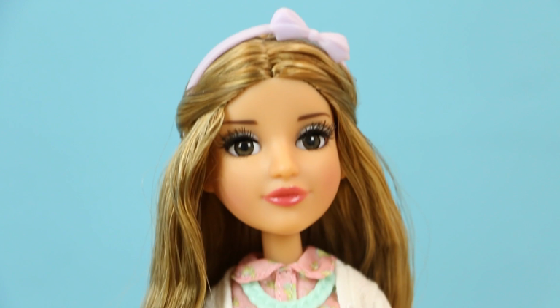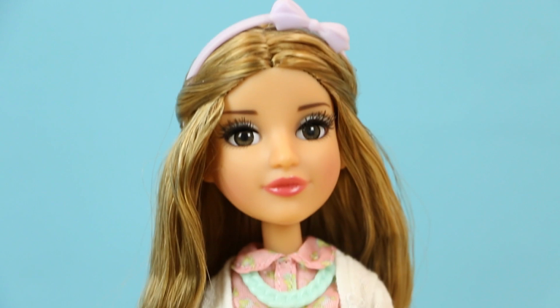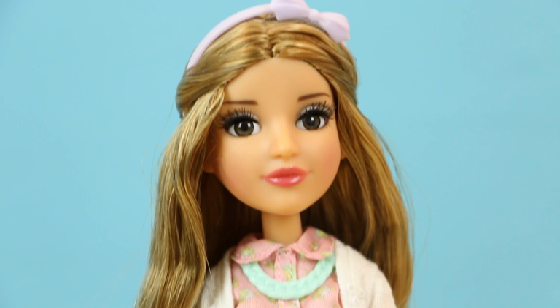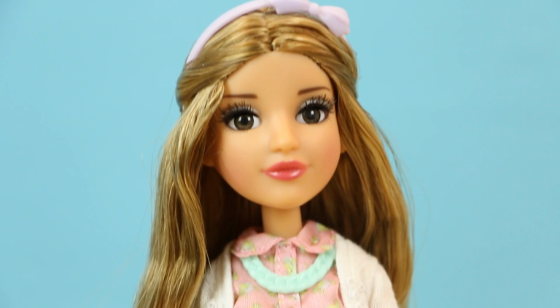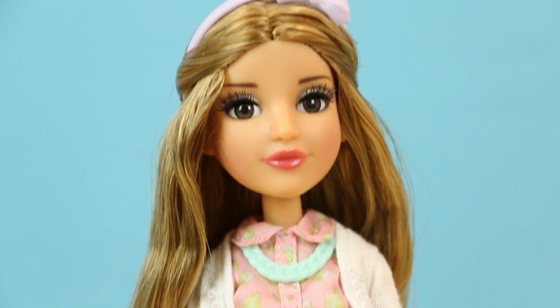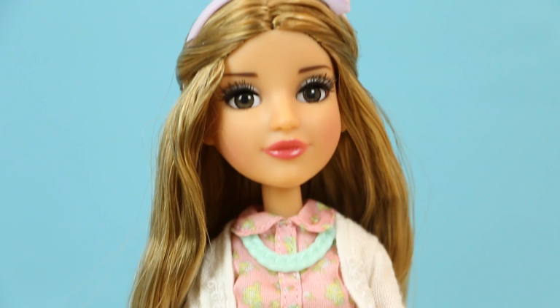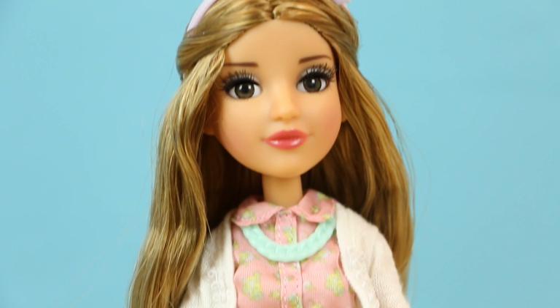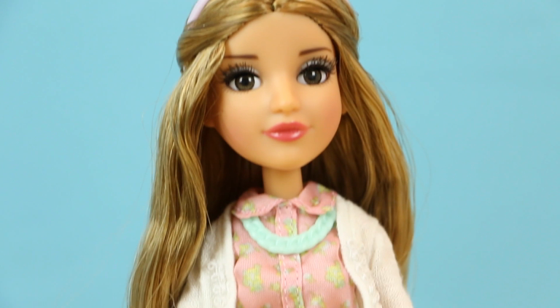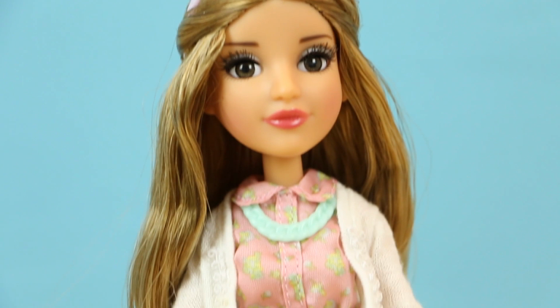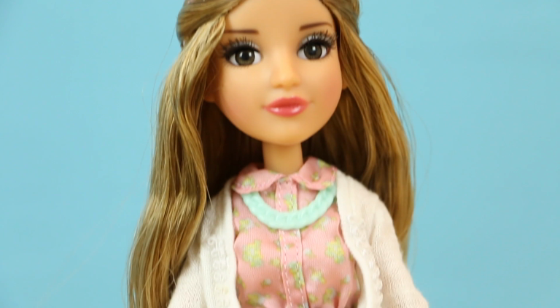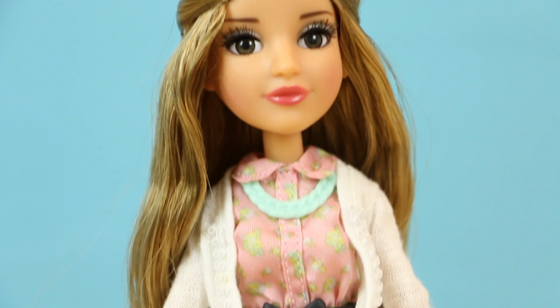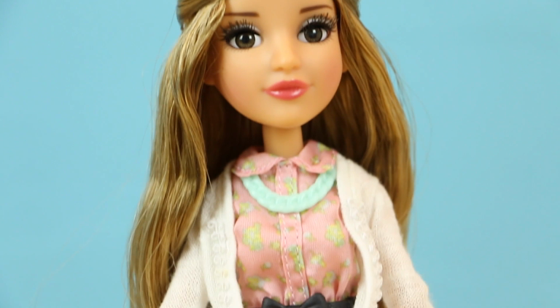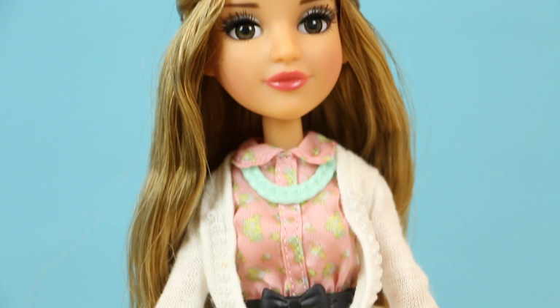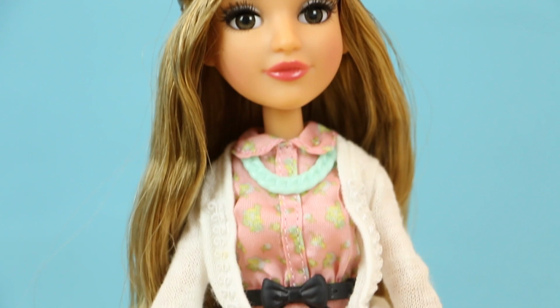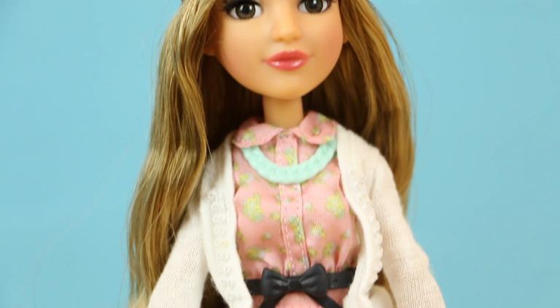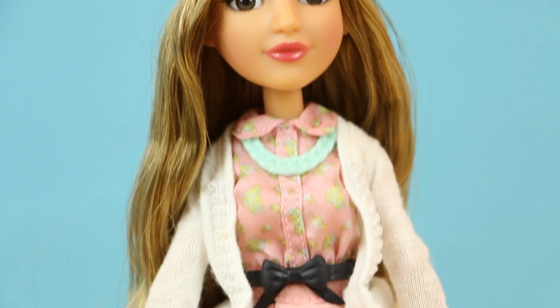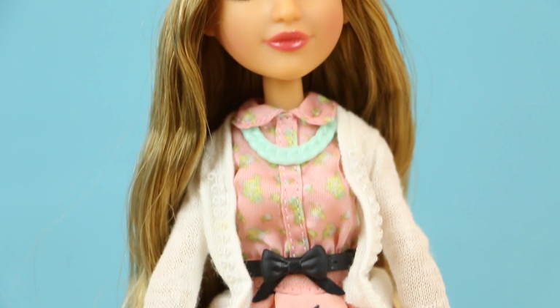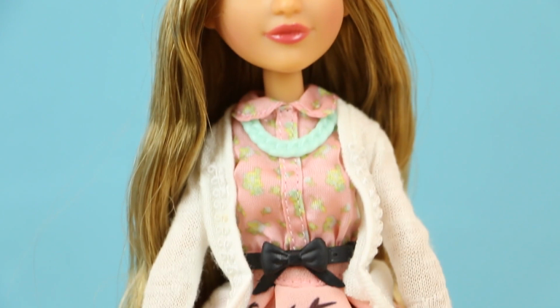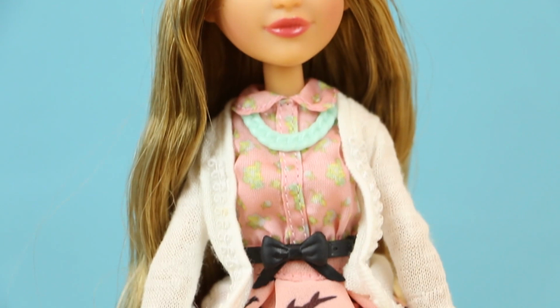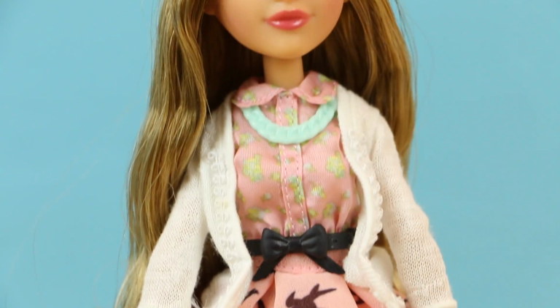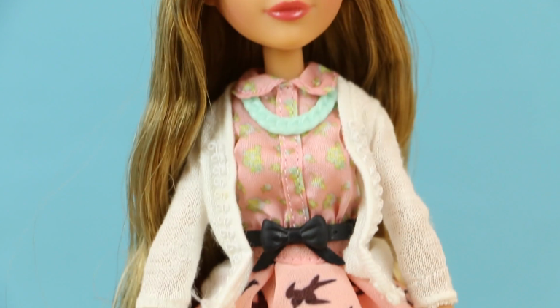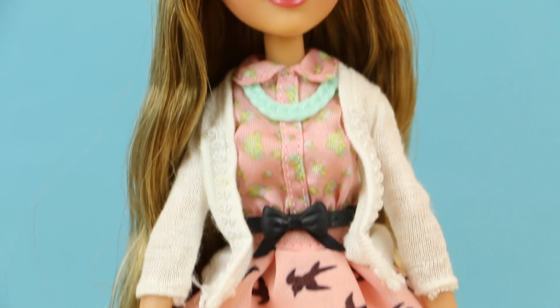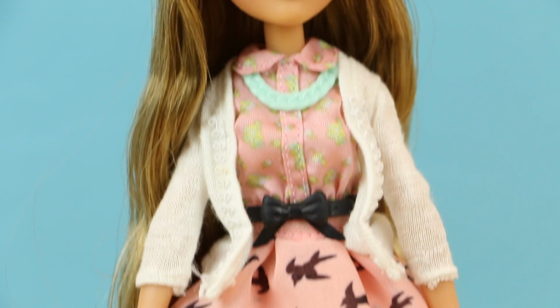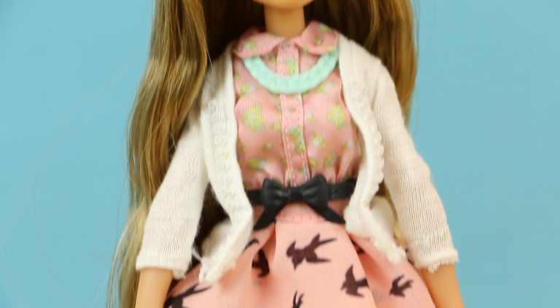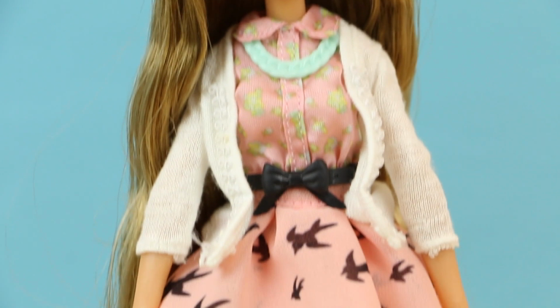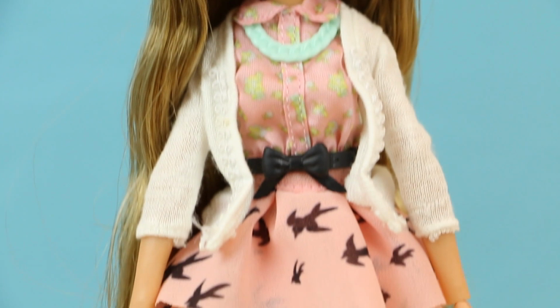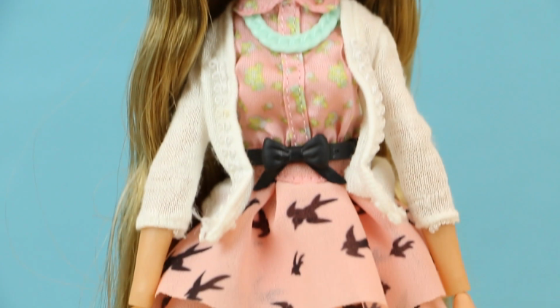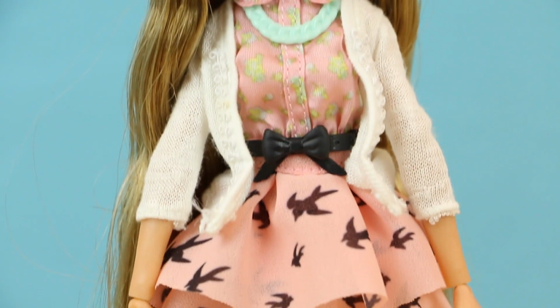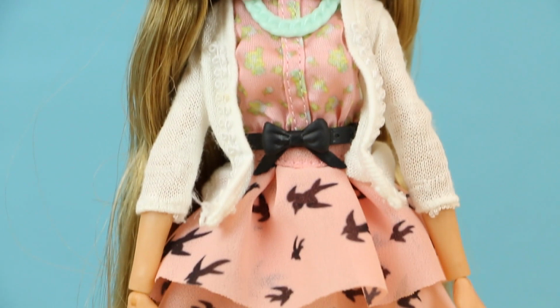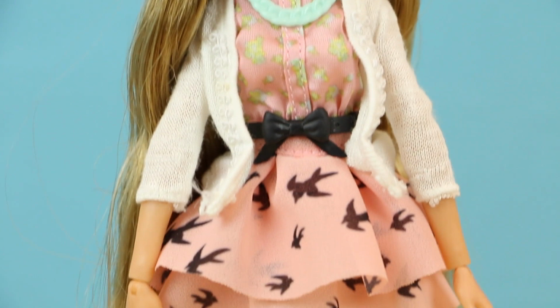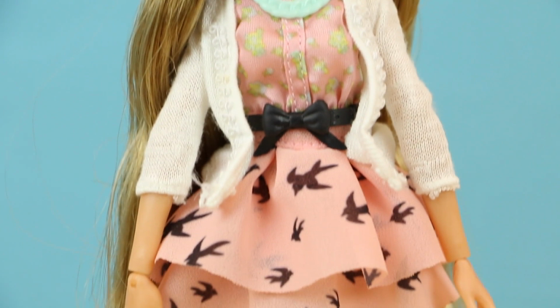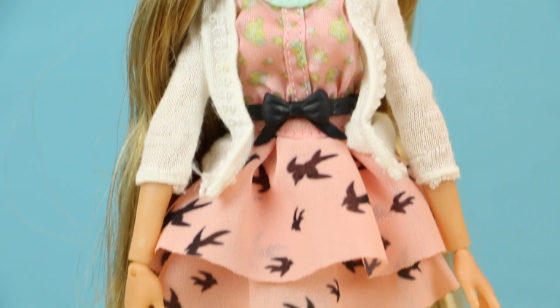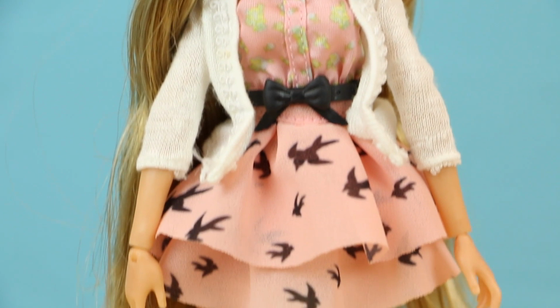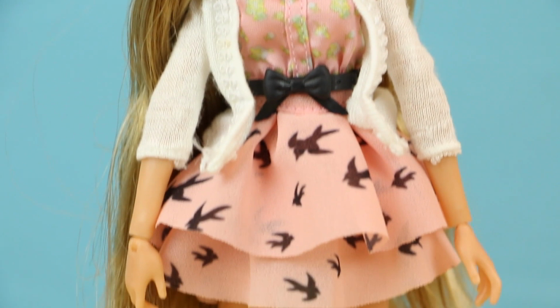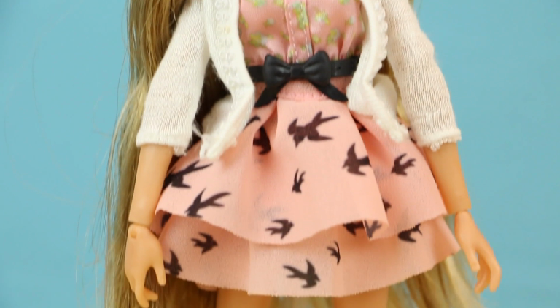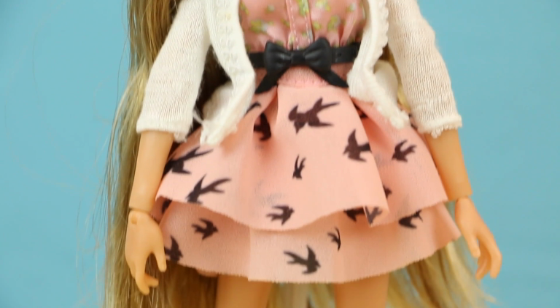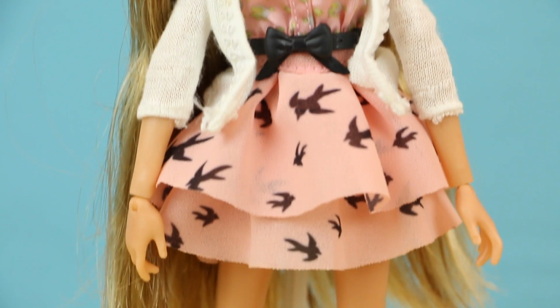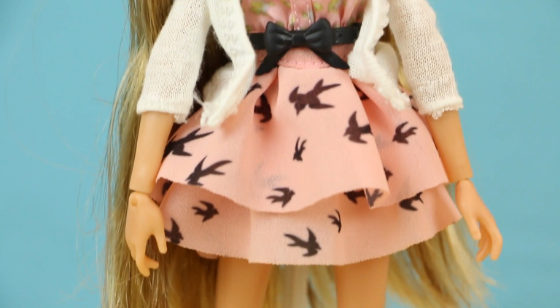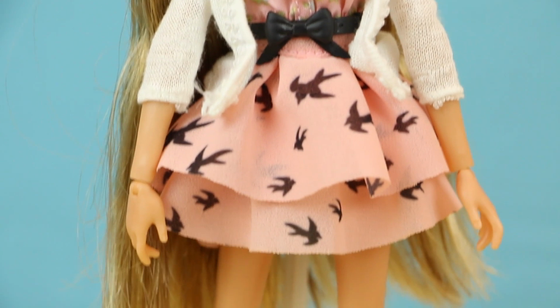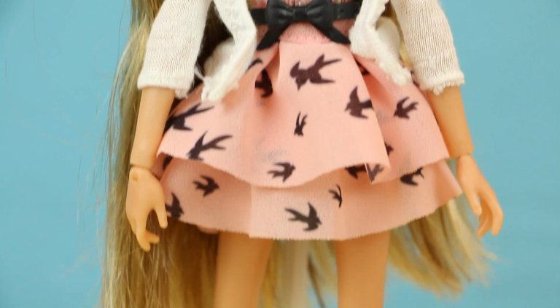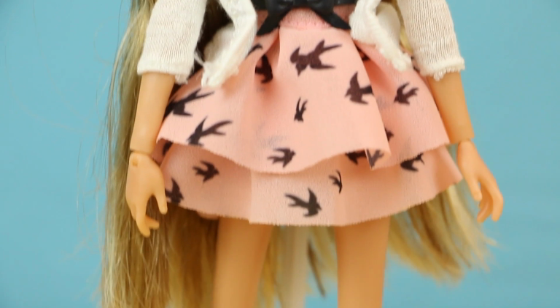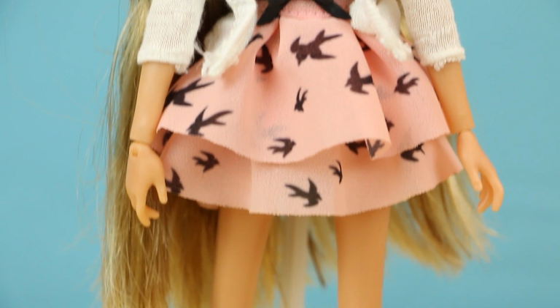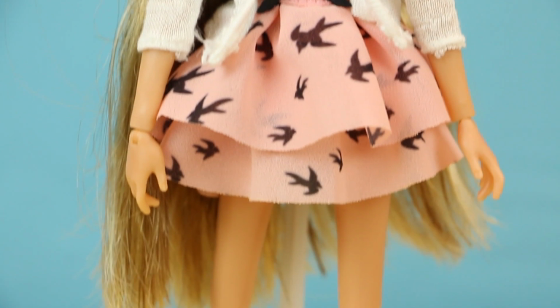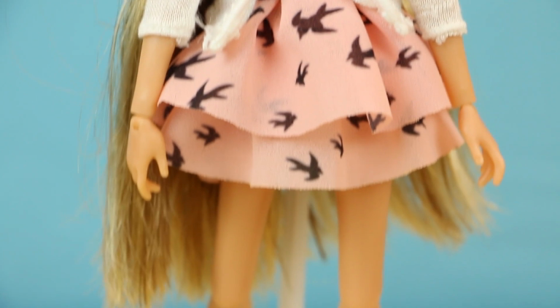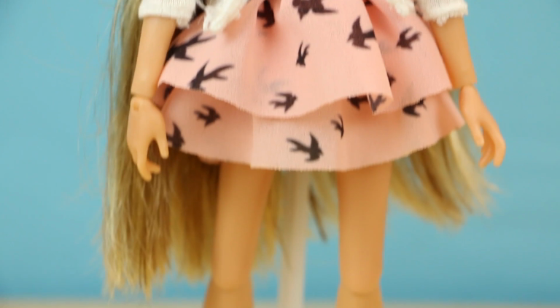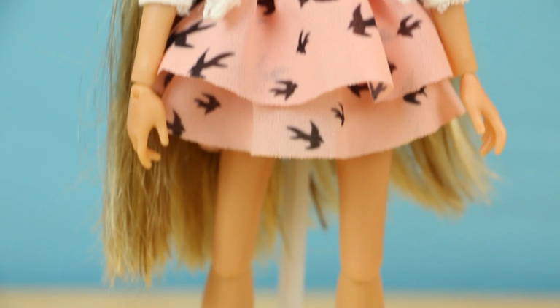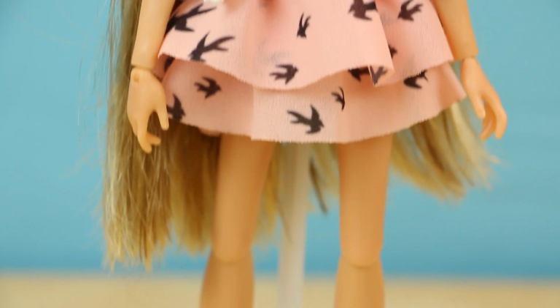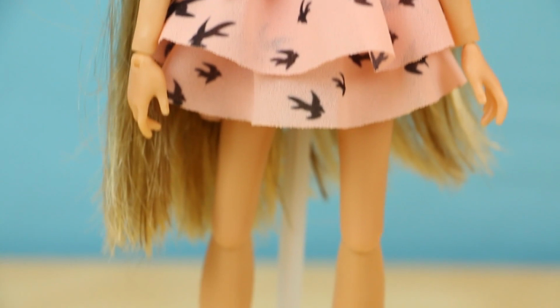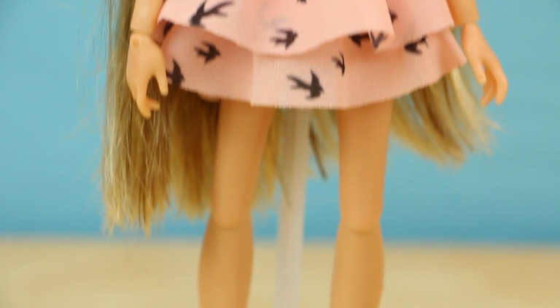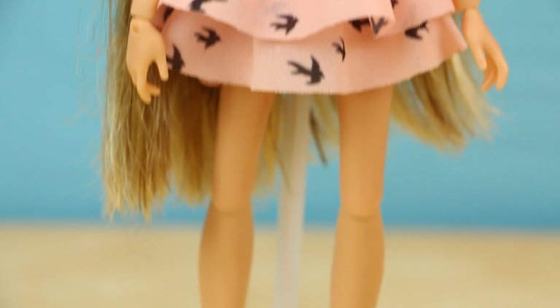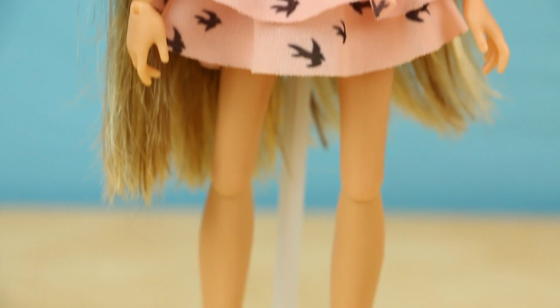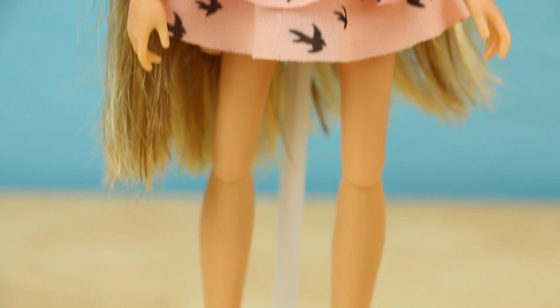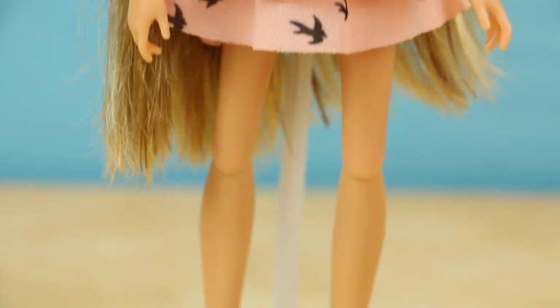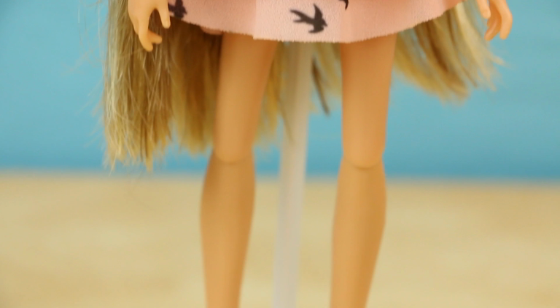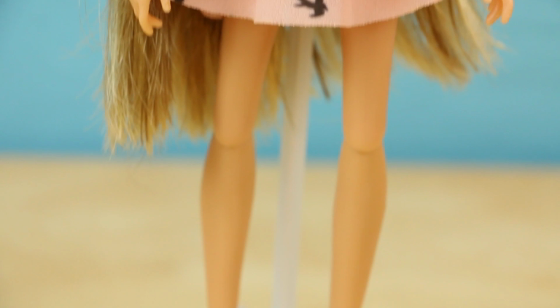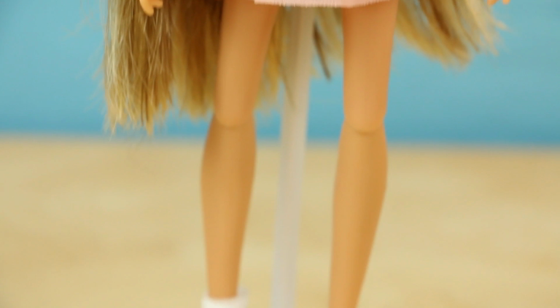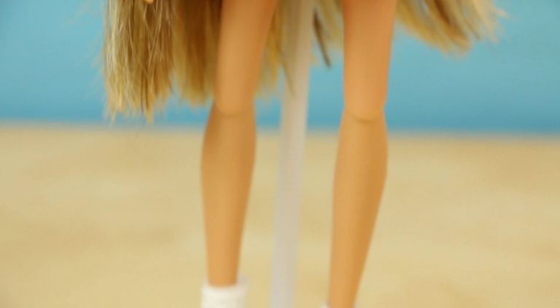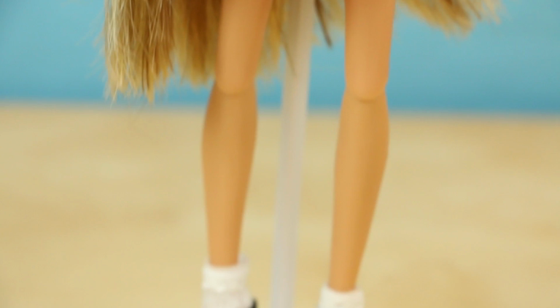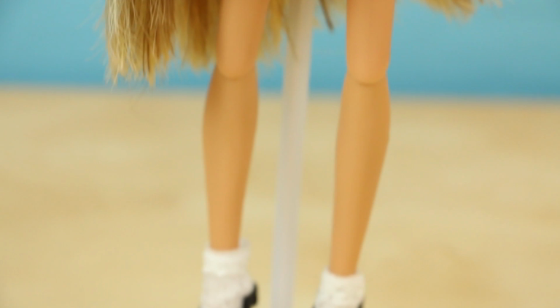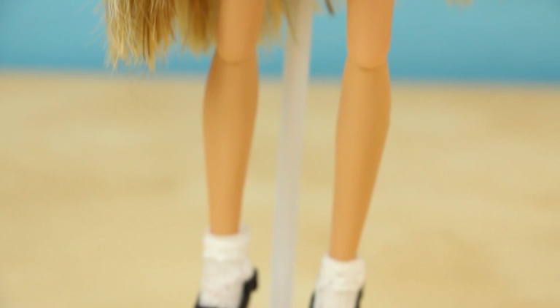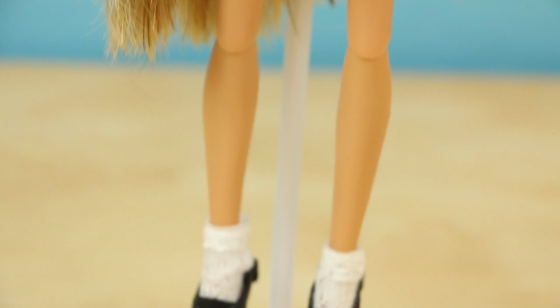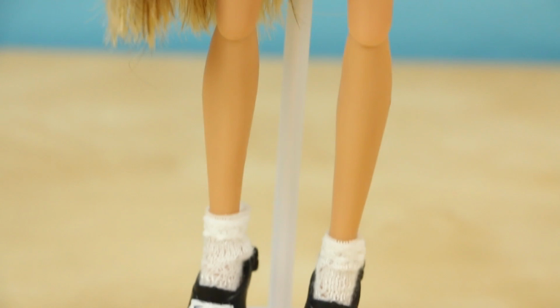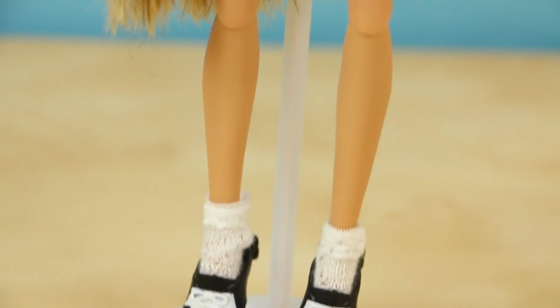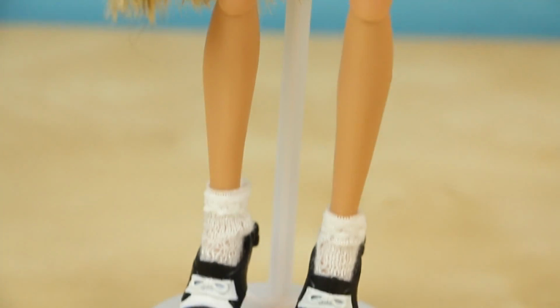Here is Adrienne out of the box. There's no denying that she looks very similar to the Adrienne that's on the show.